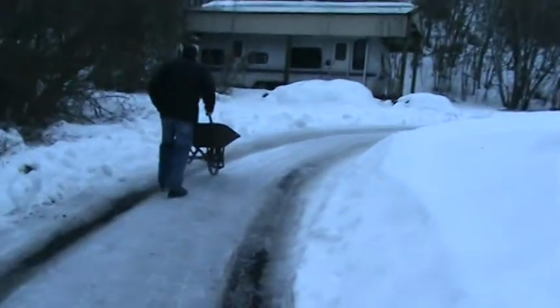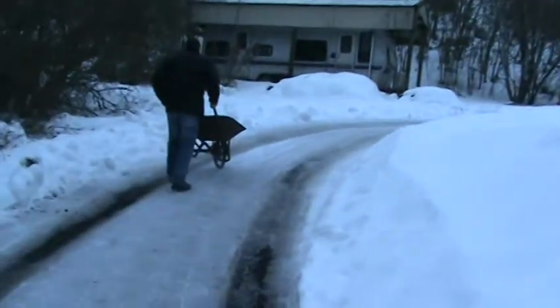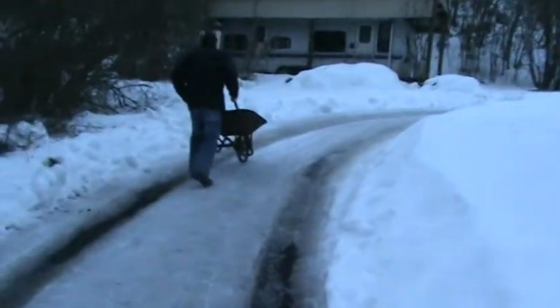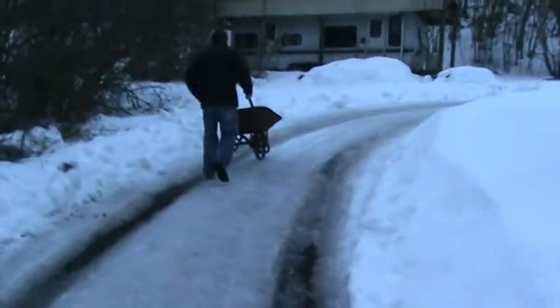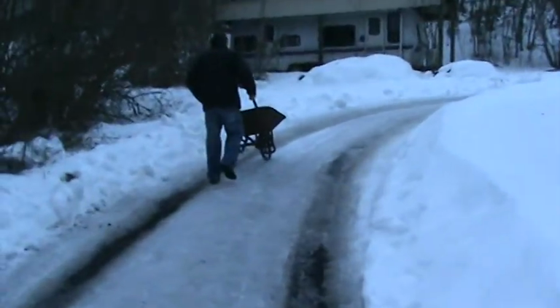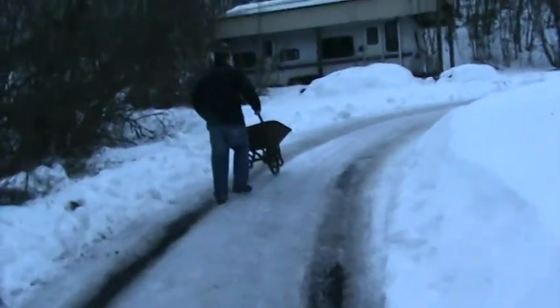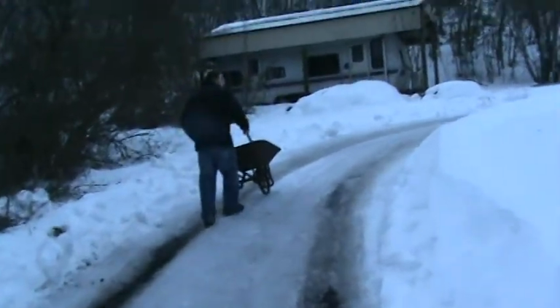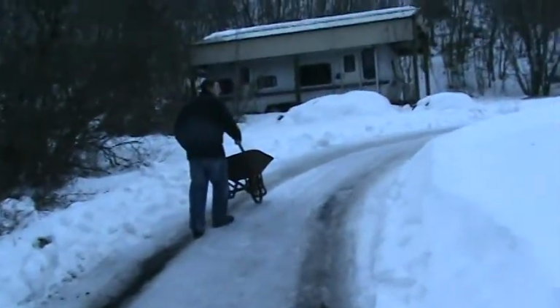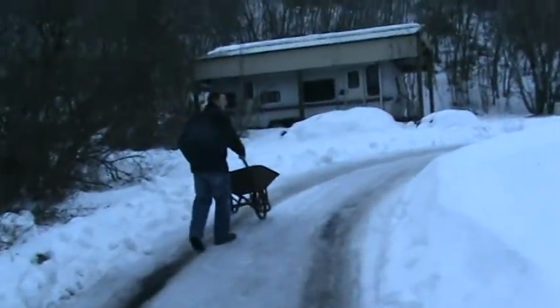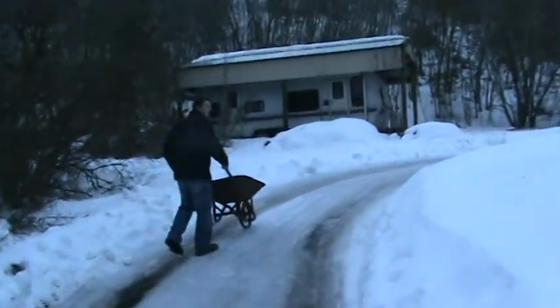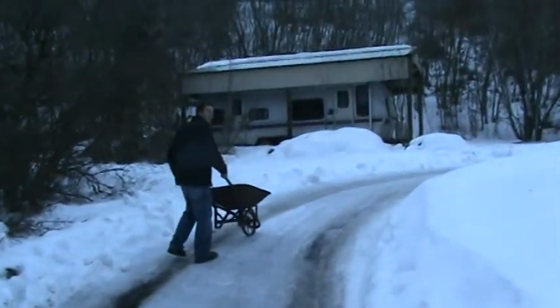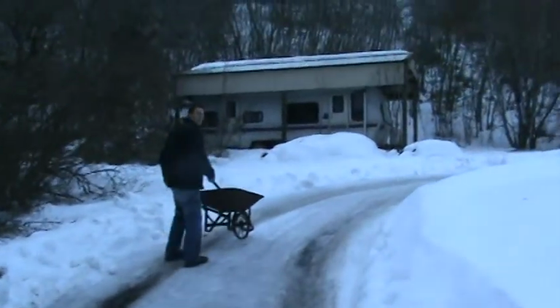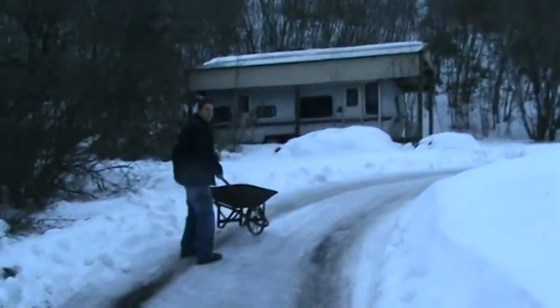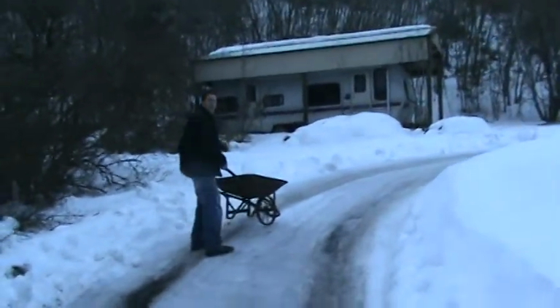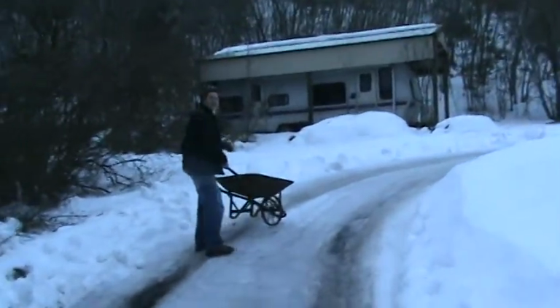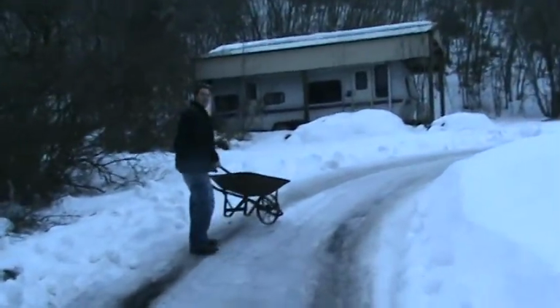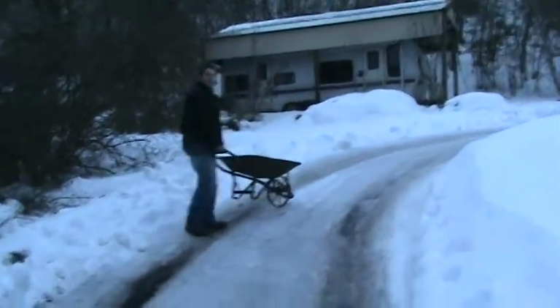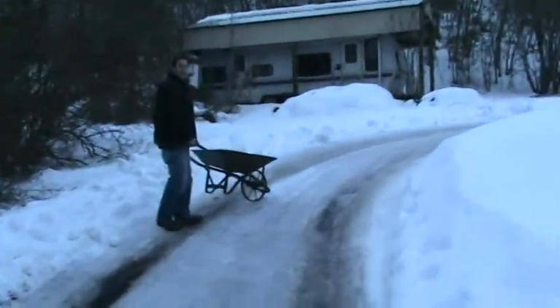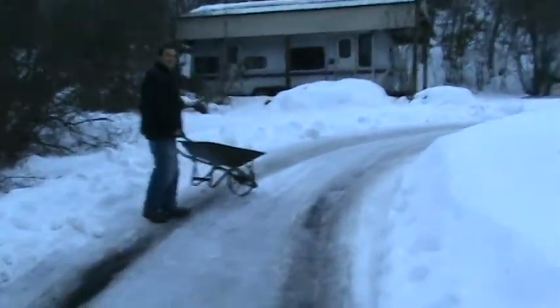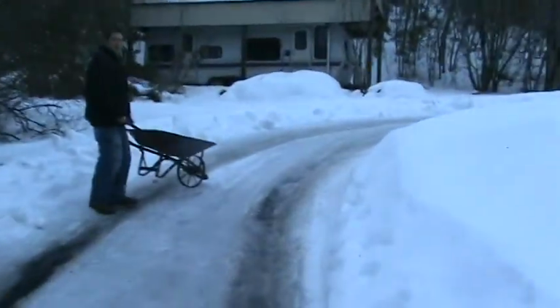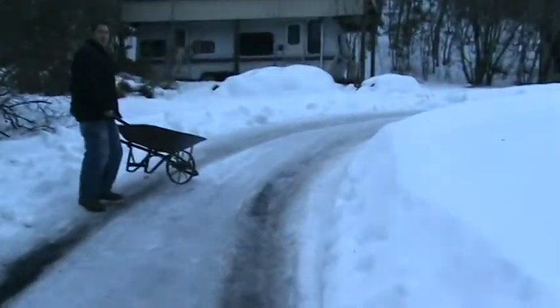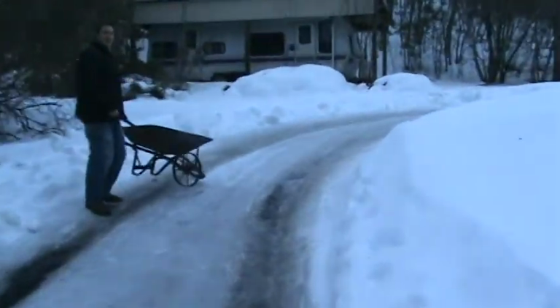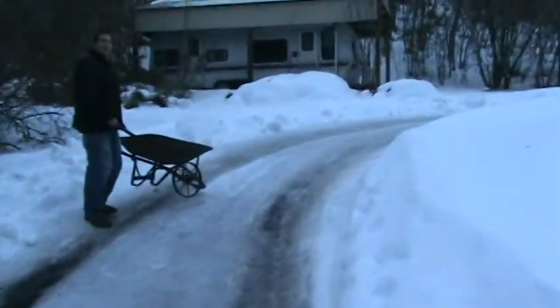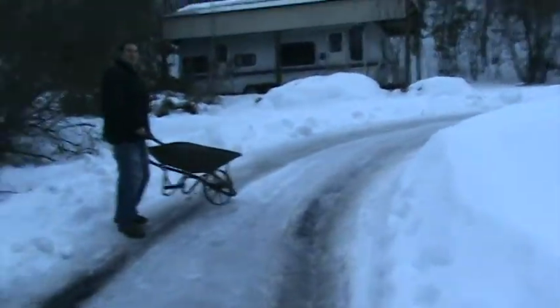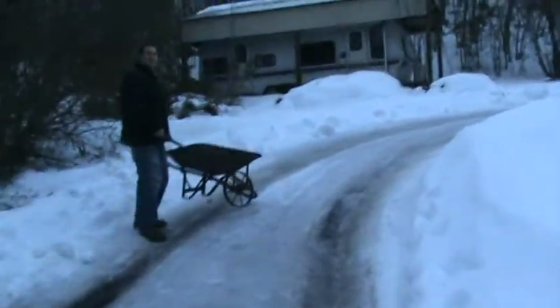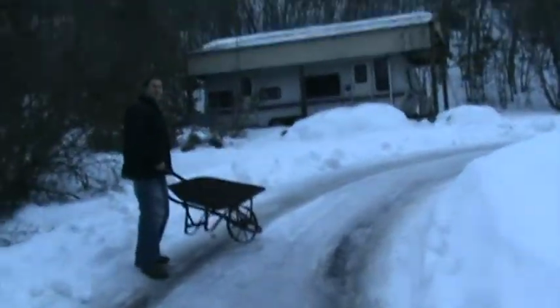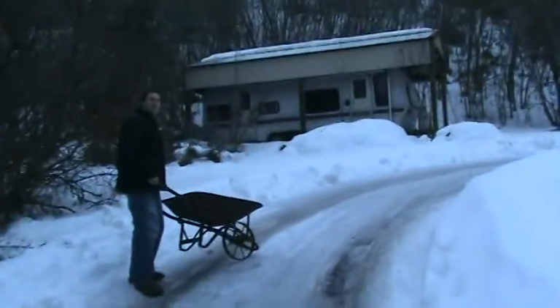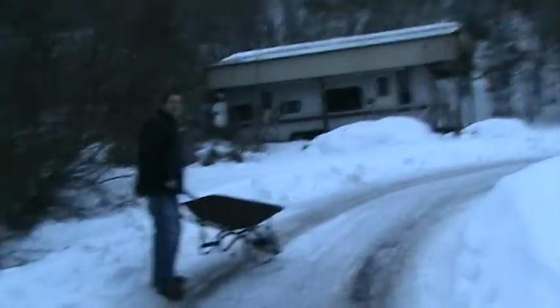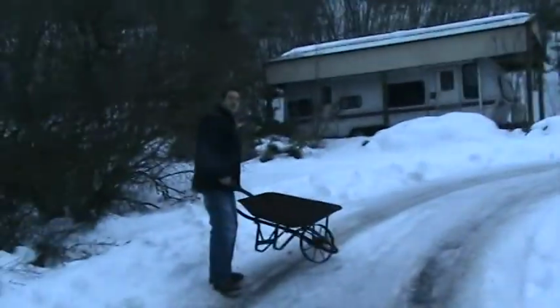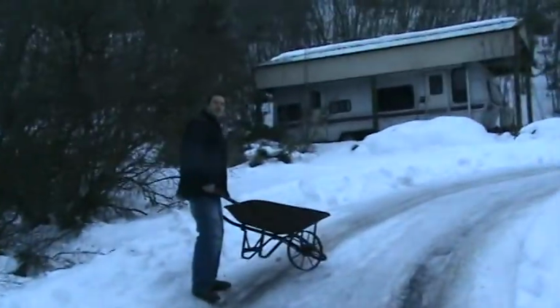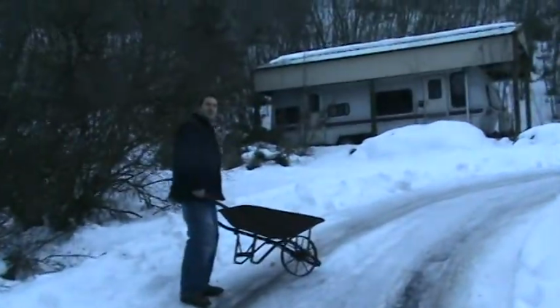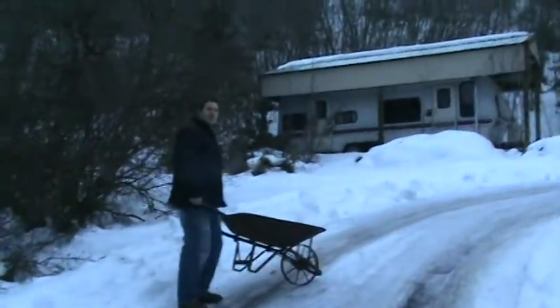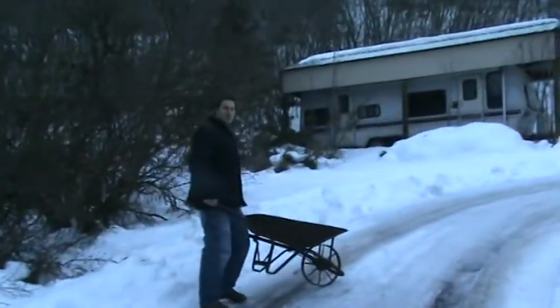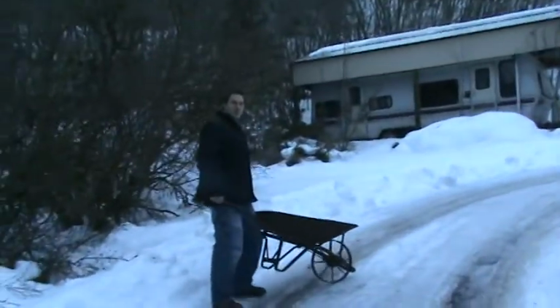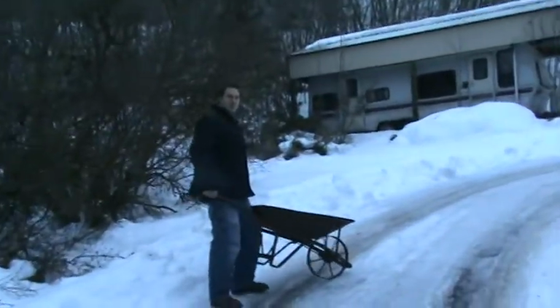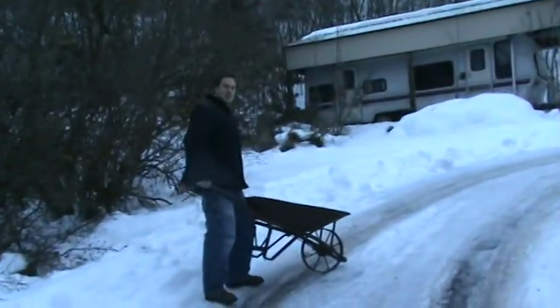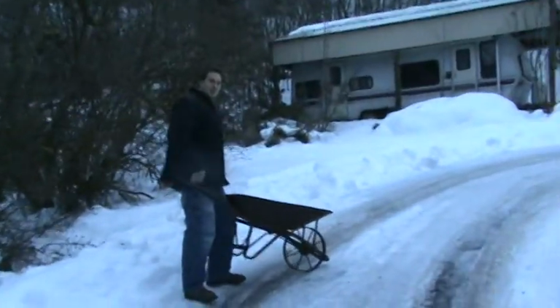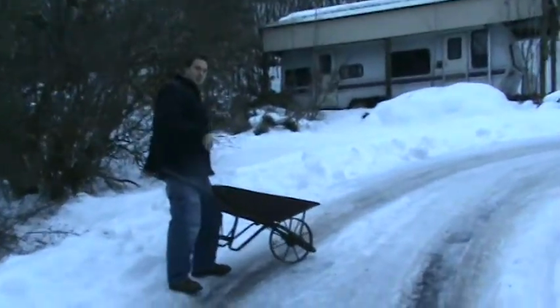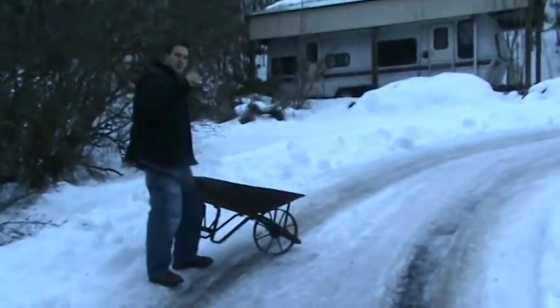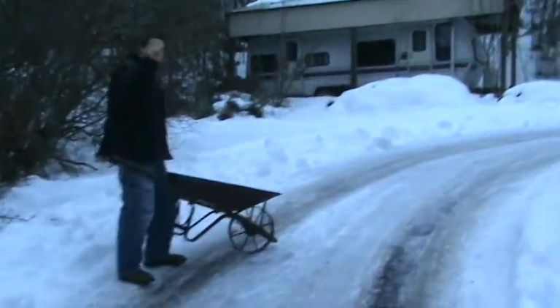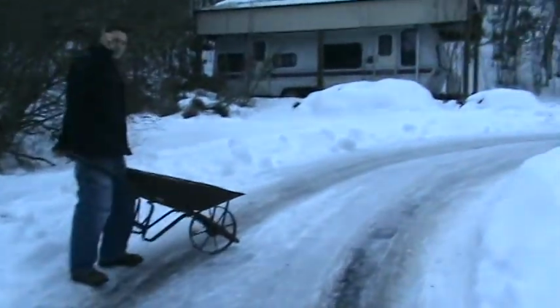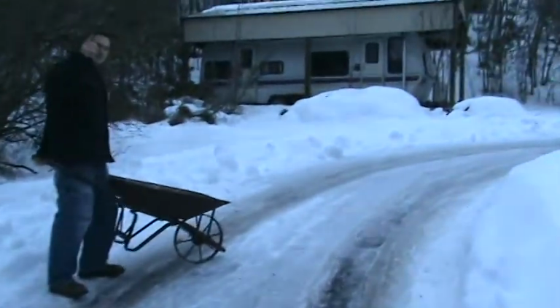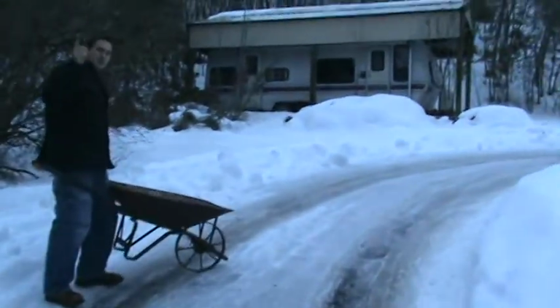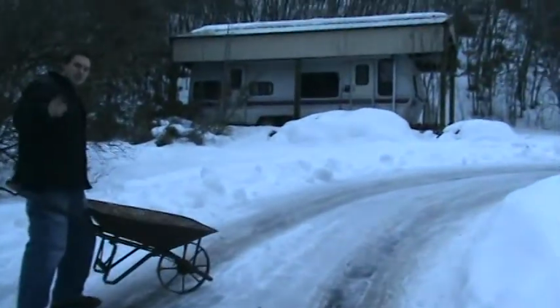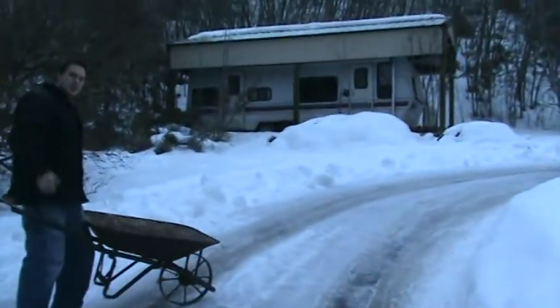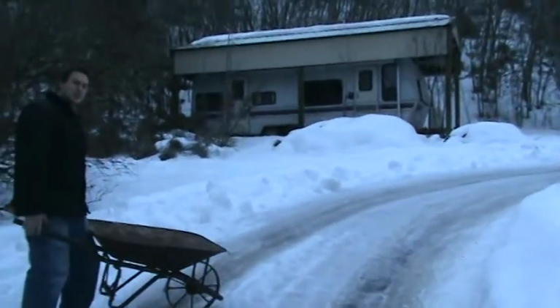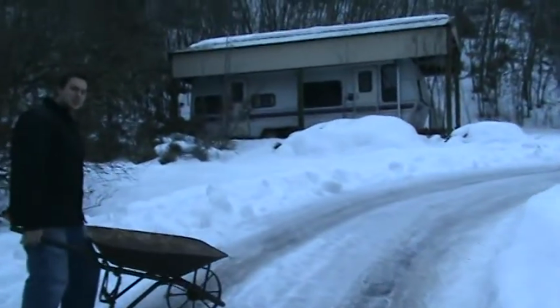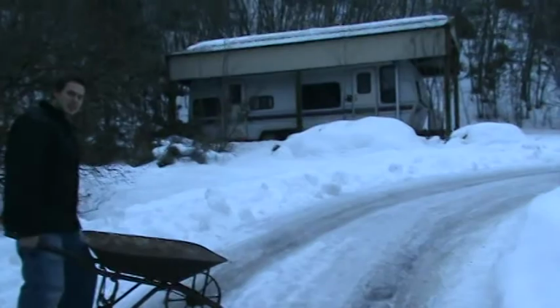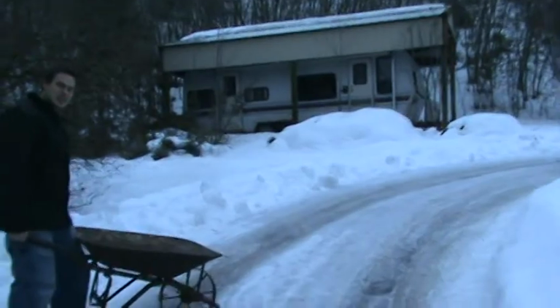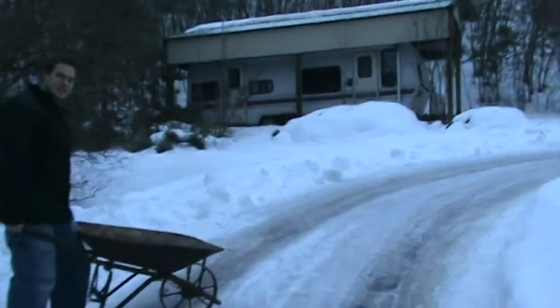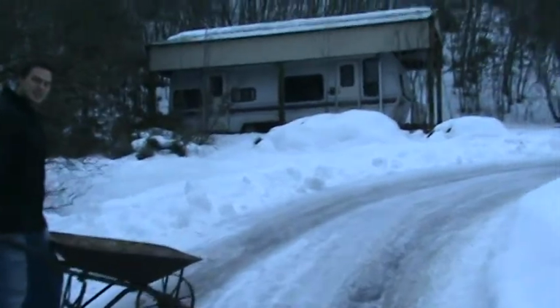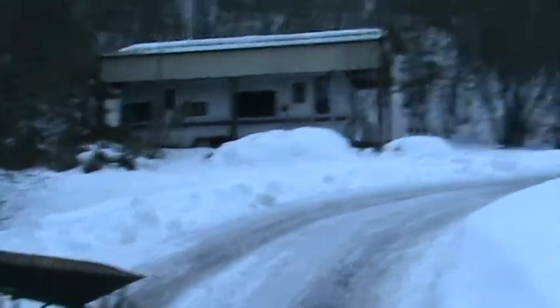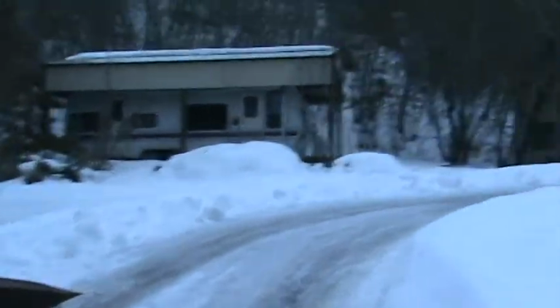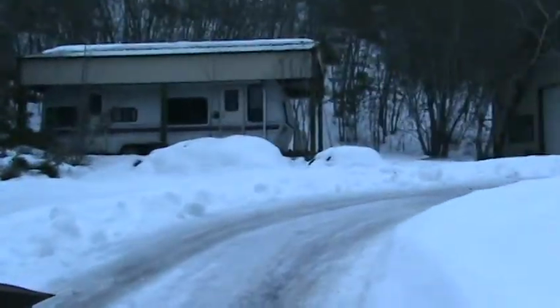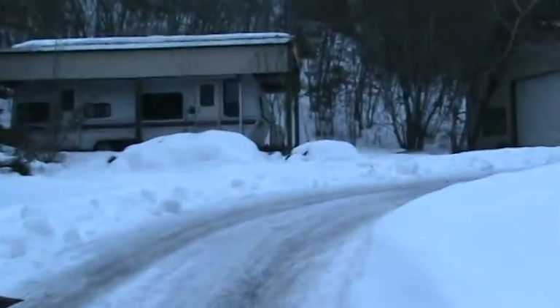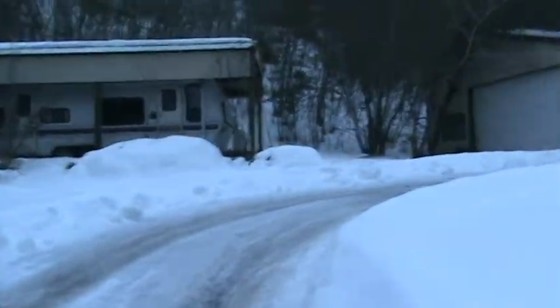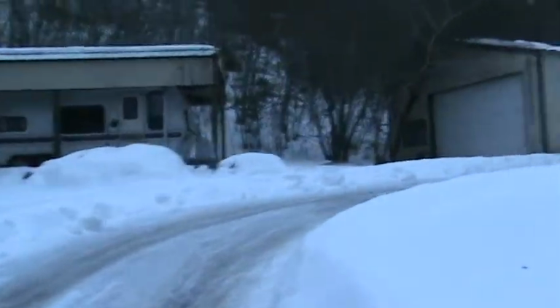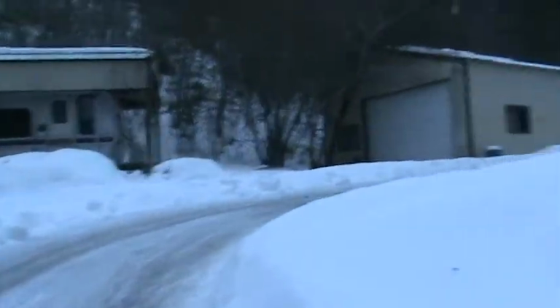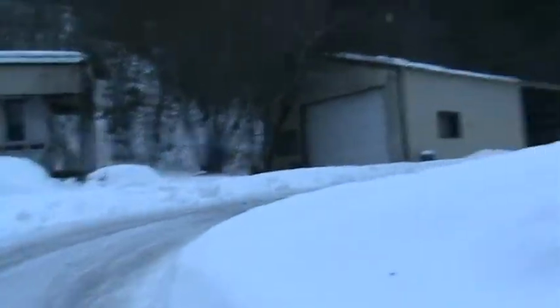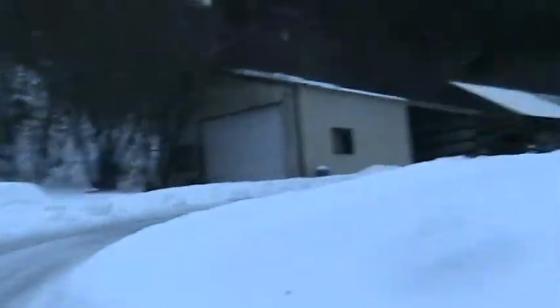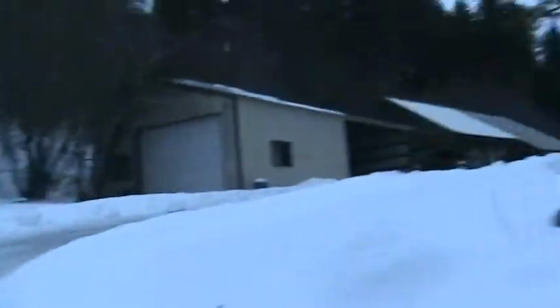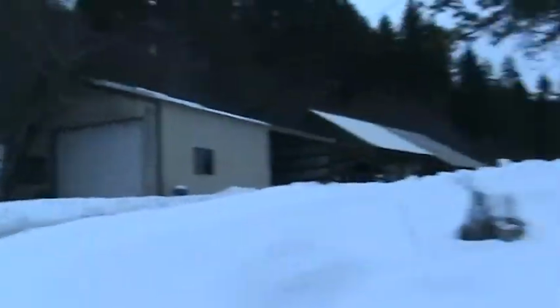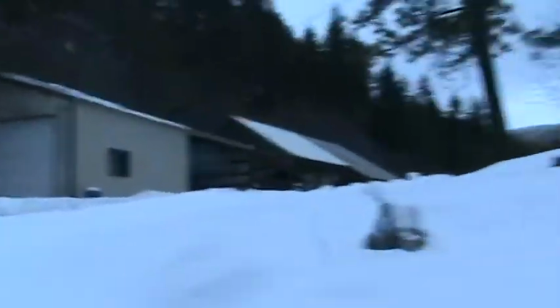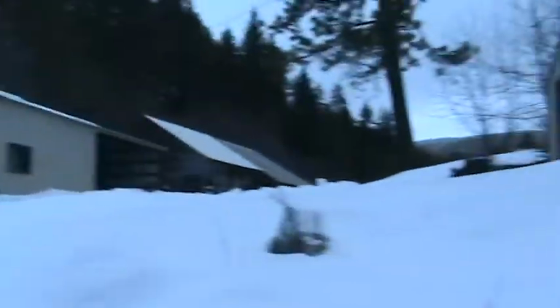That's not our trailer by the way. You can show them kind of around. Yeah, I hope I don't fall.